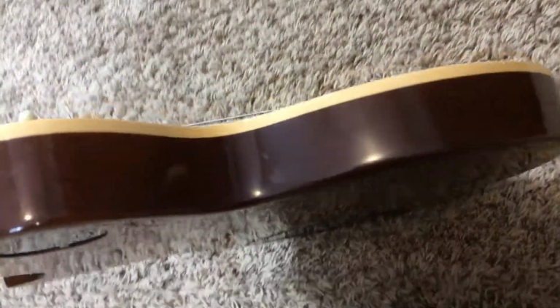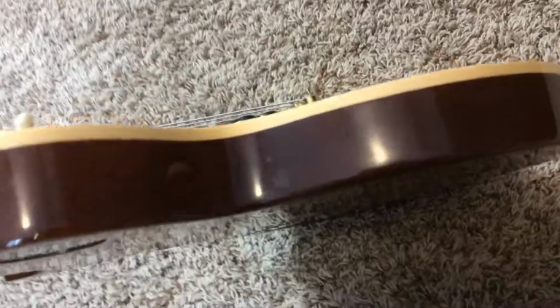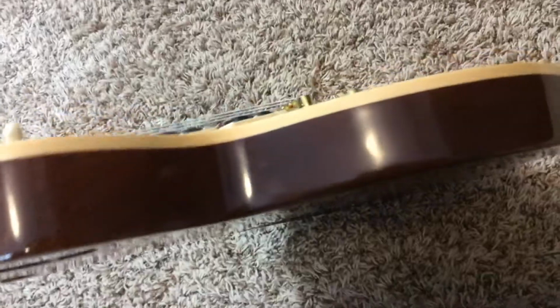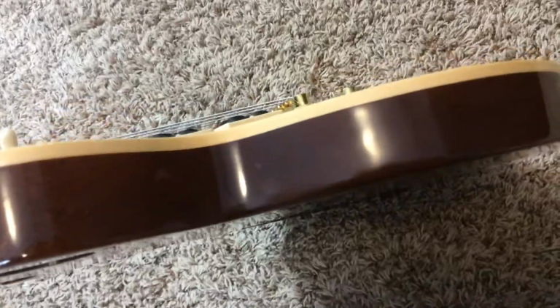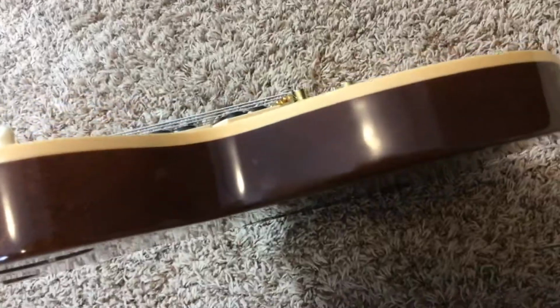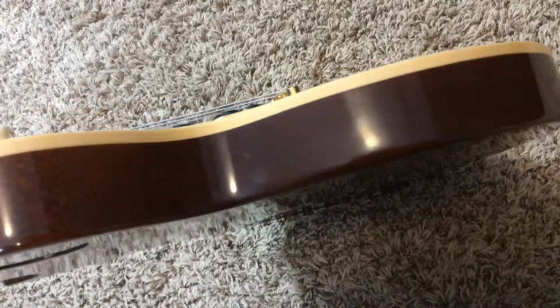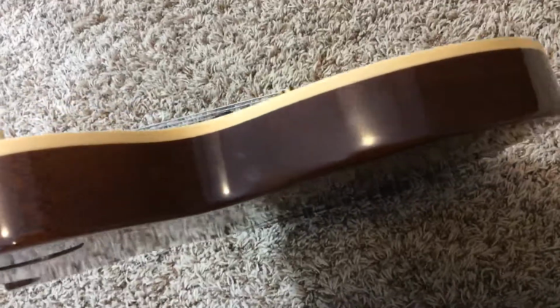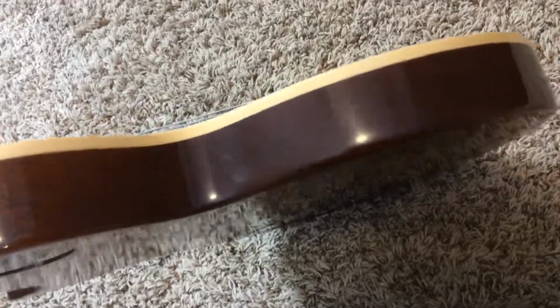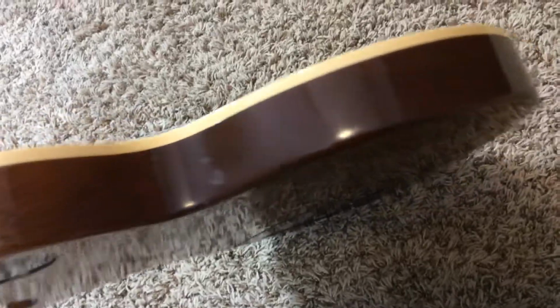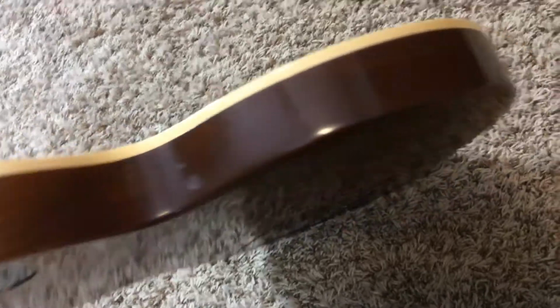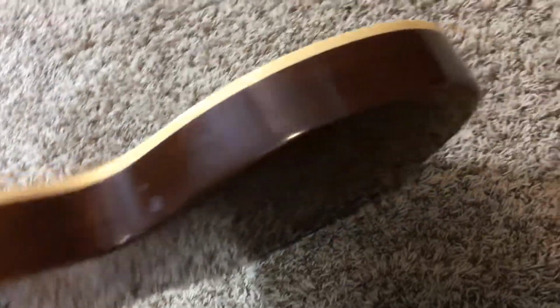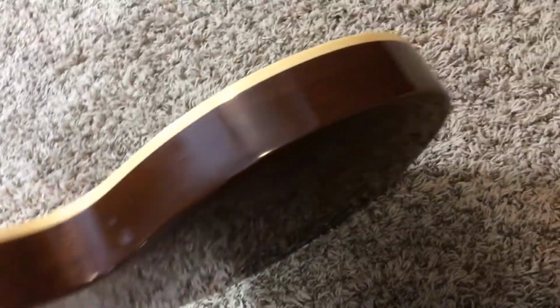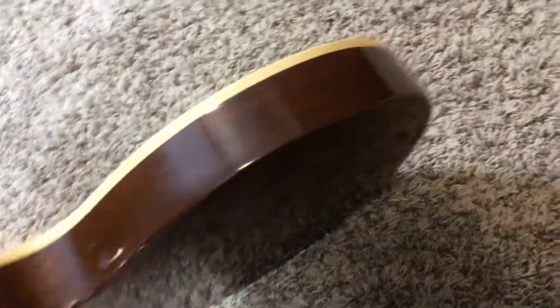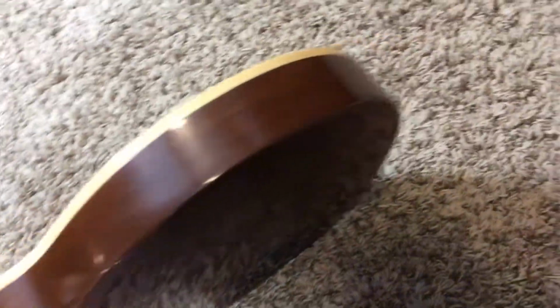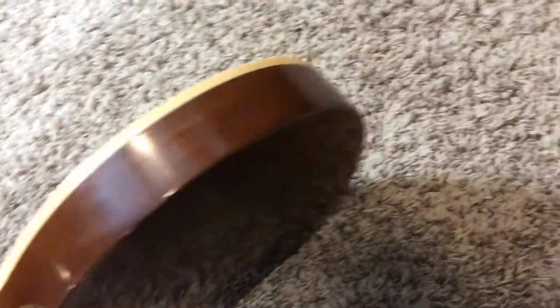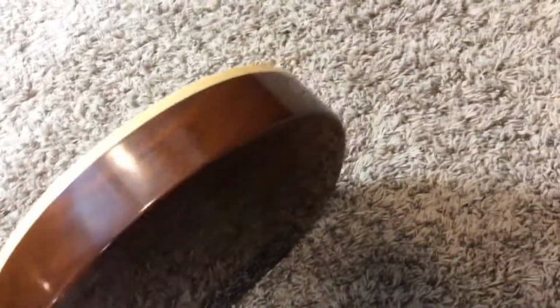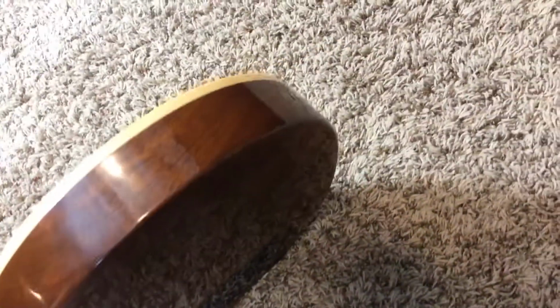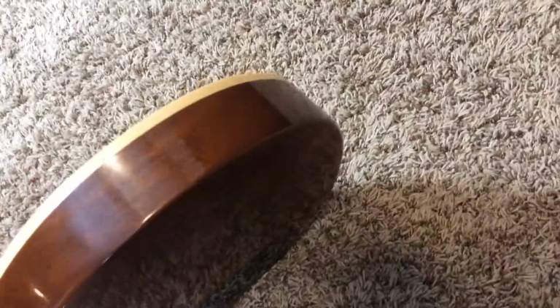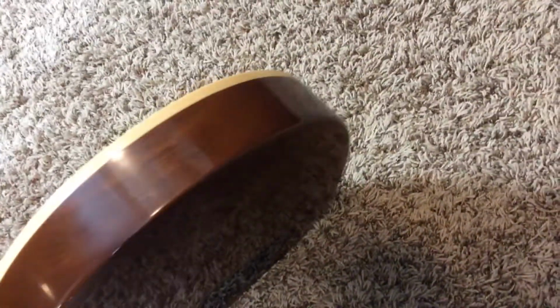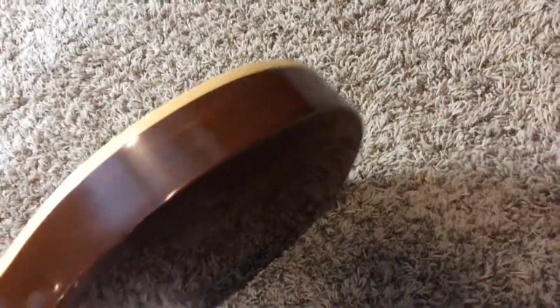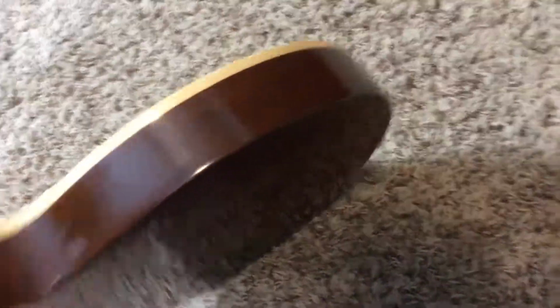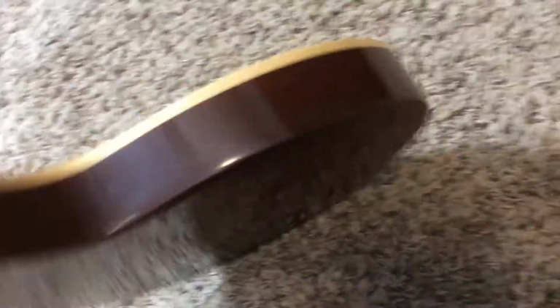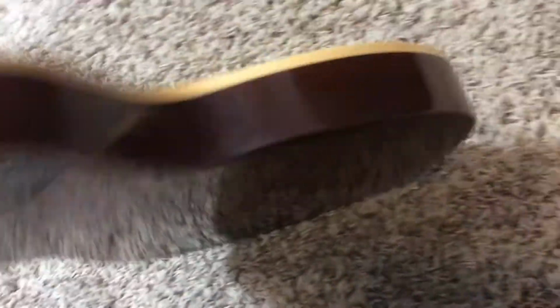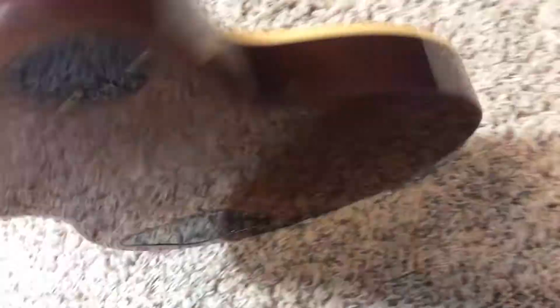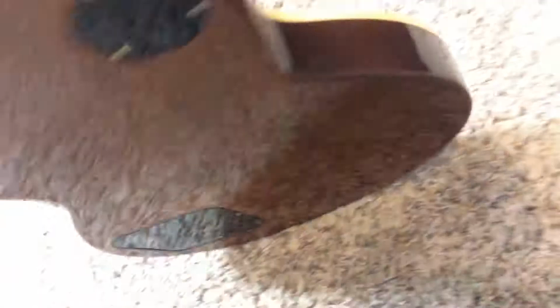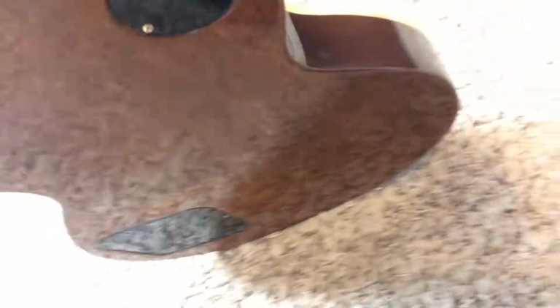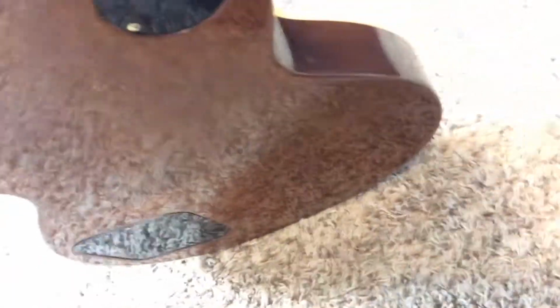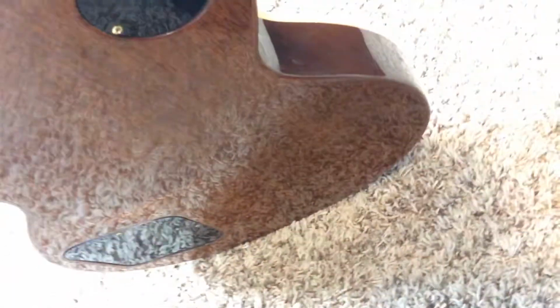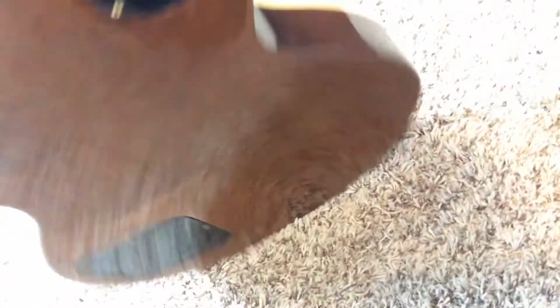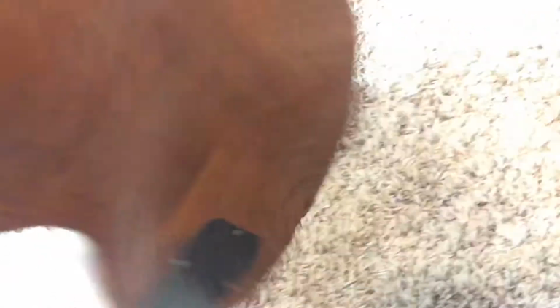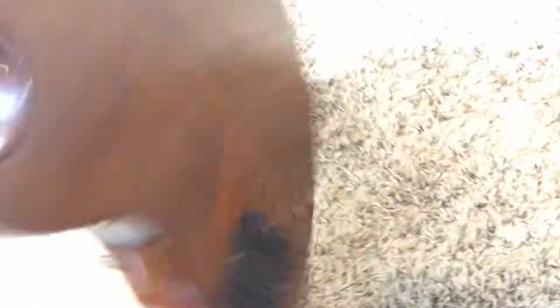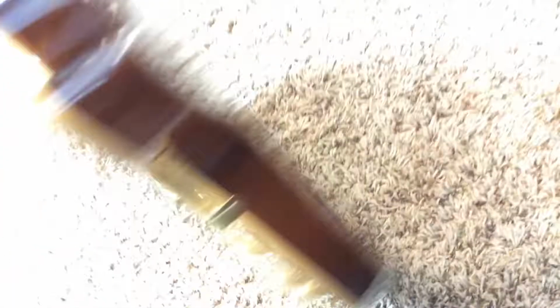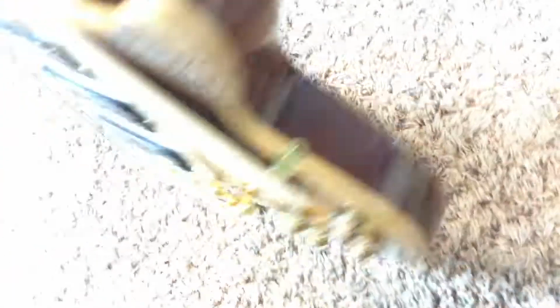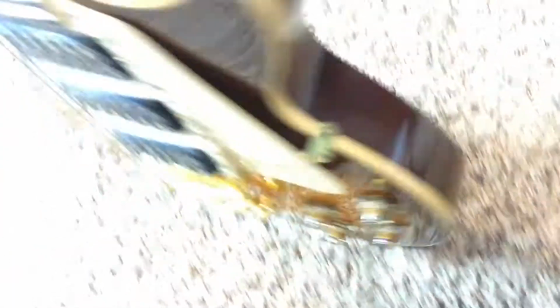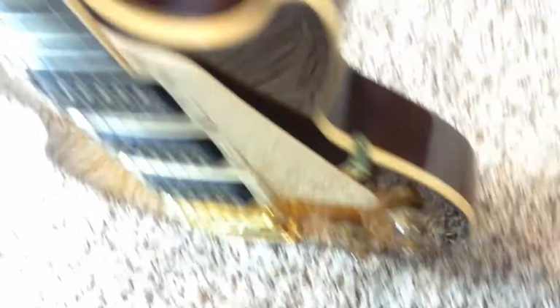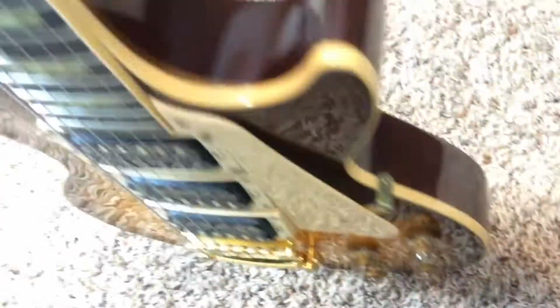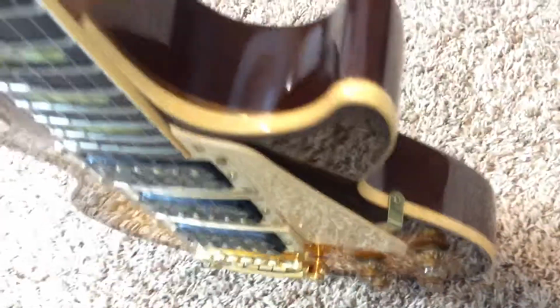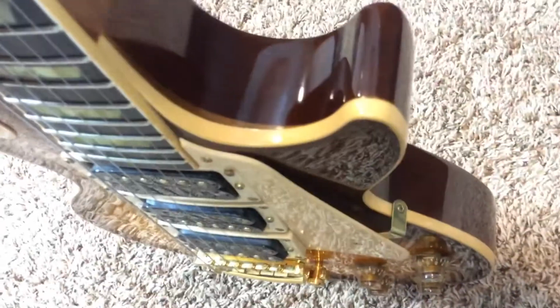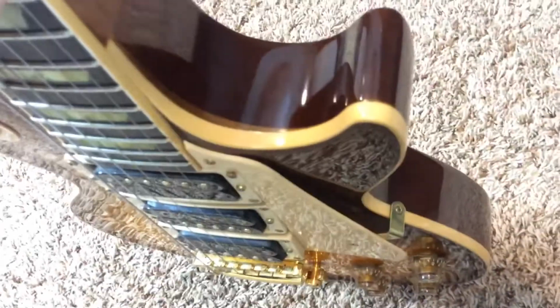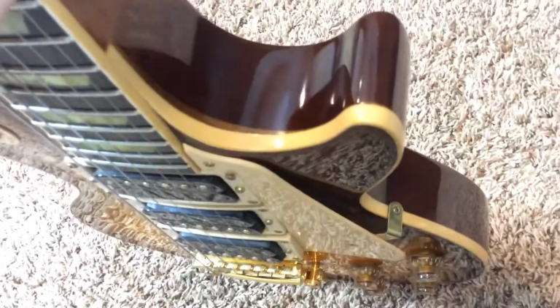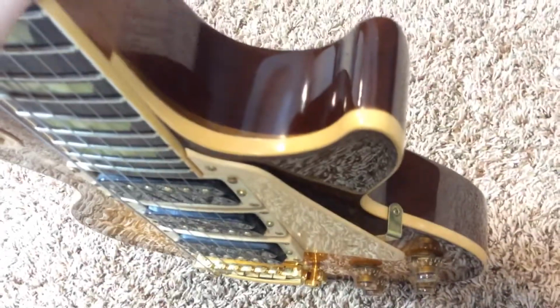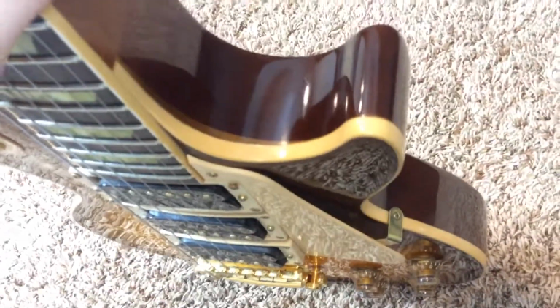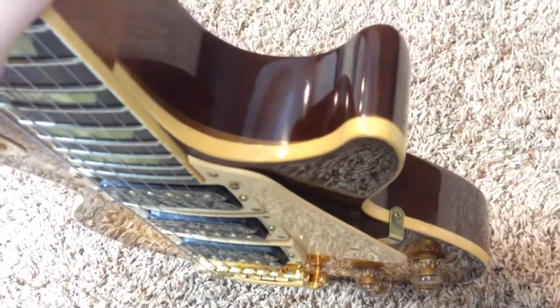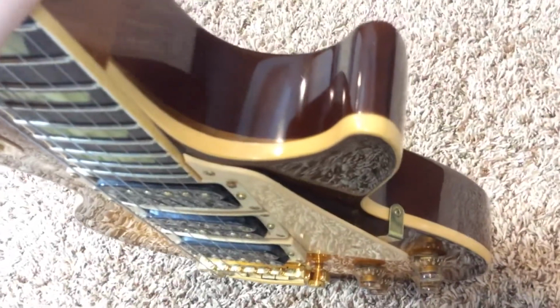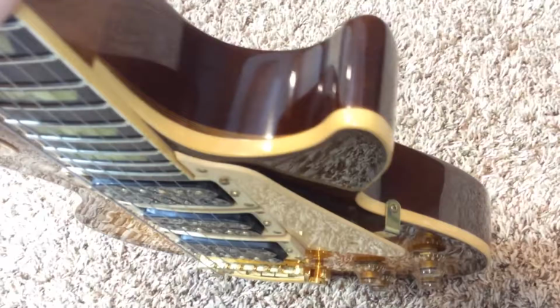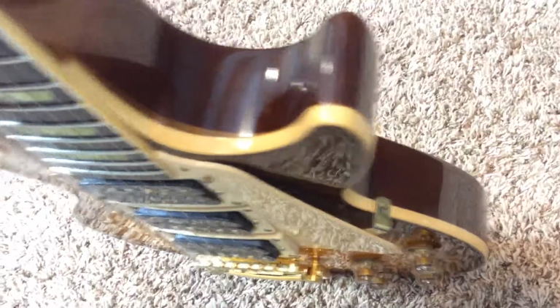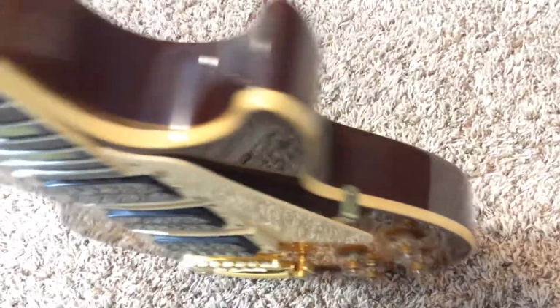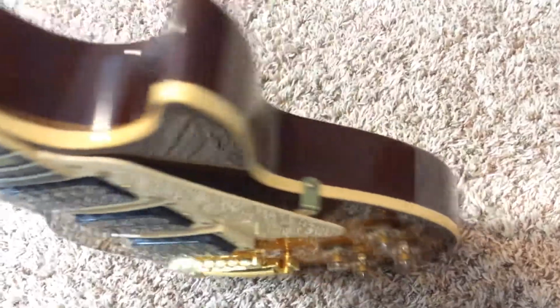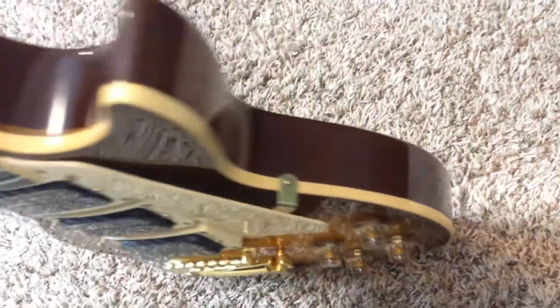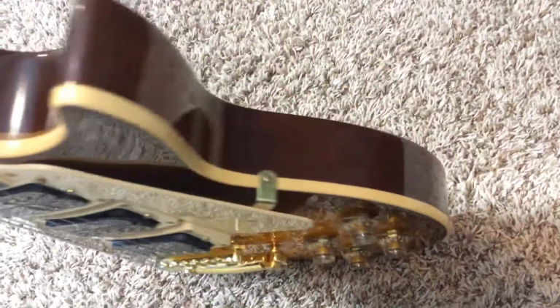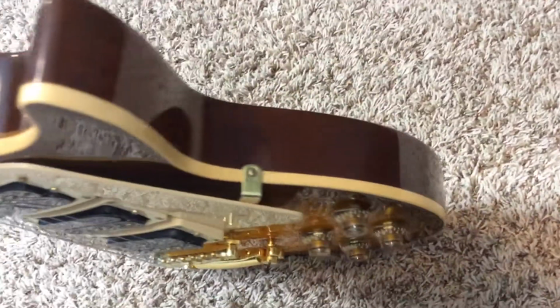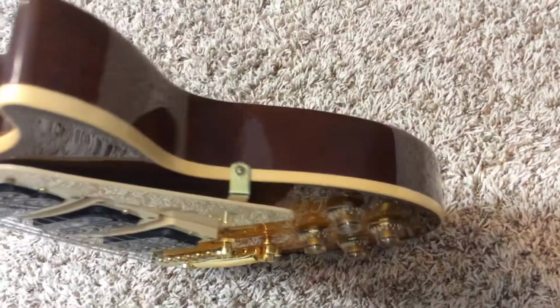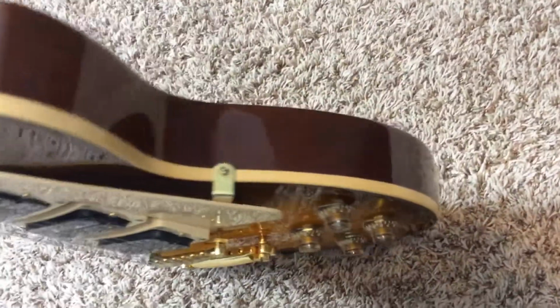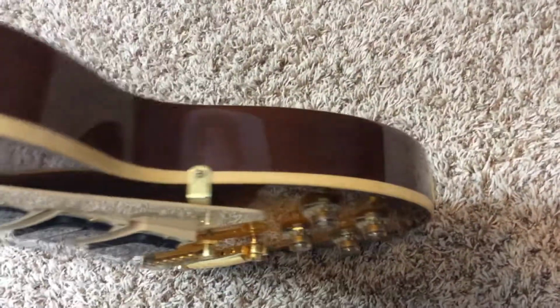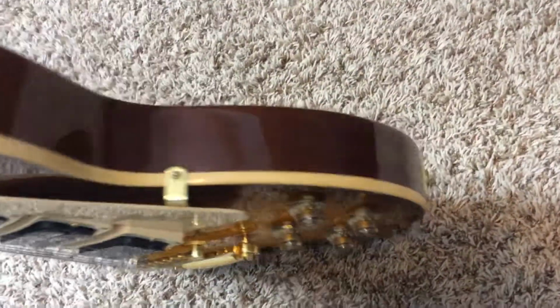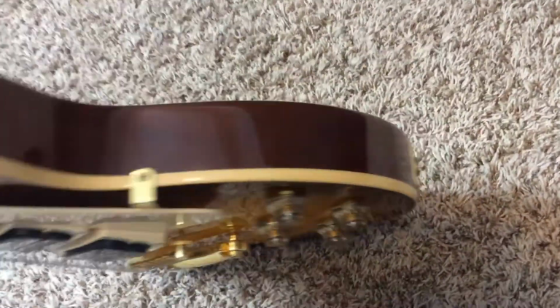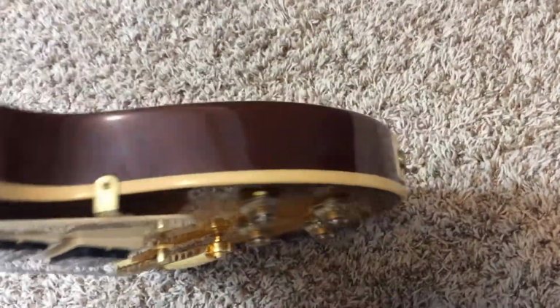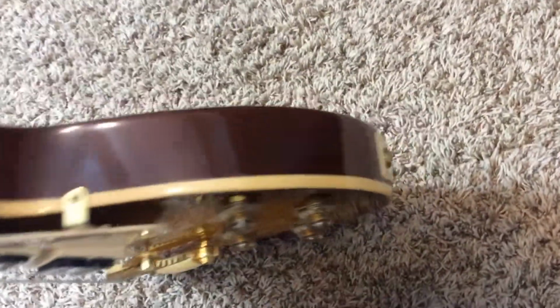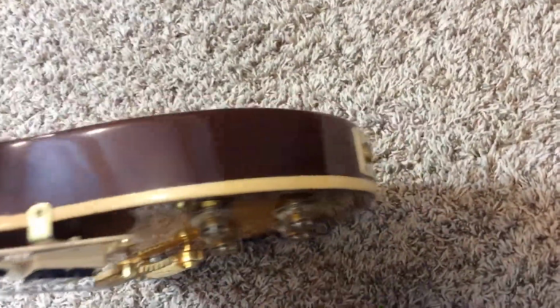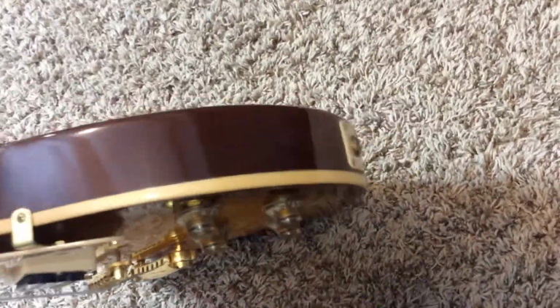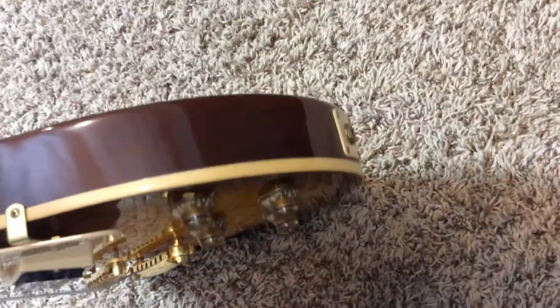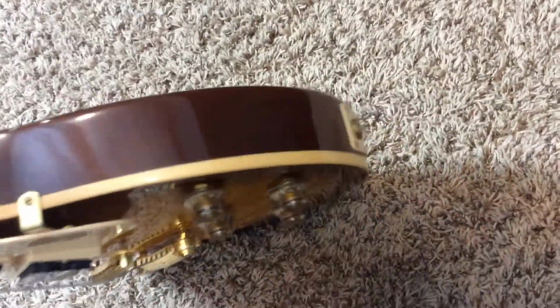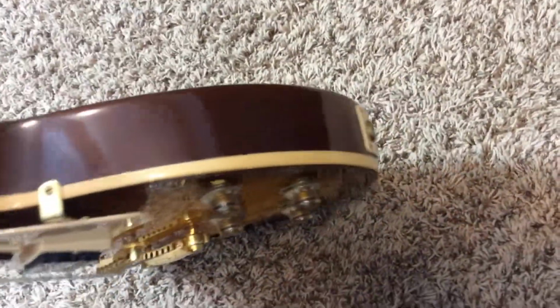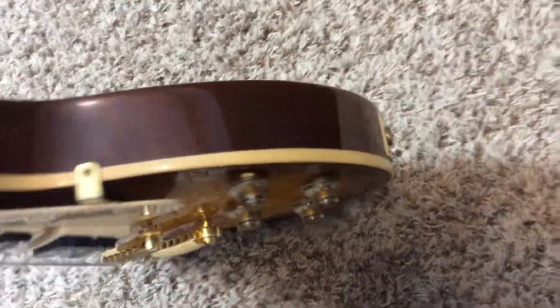We'll take a look at the sides of the guitar. You have a little bit of wear, but nothing extremely too bad. Your maple cap is exposed.